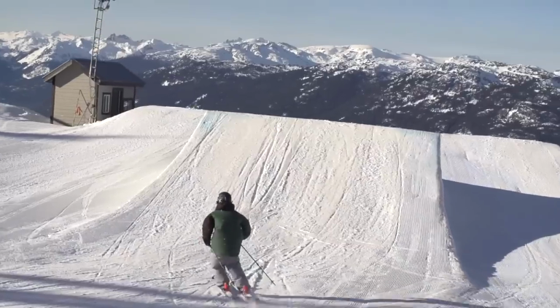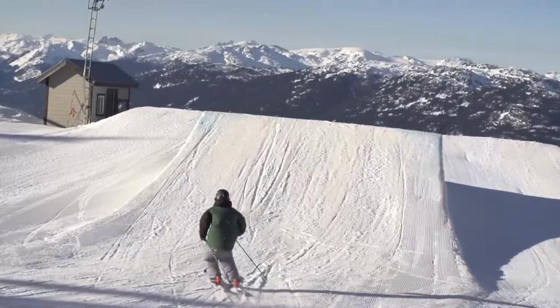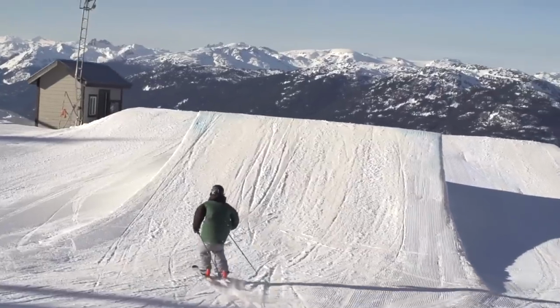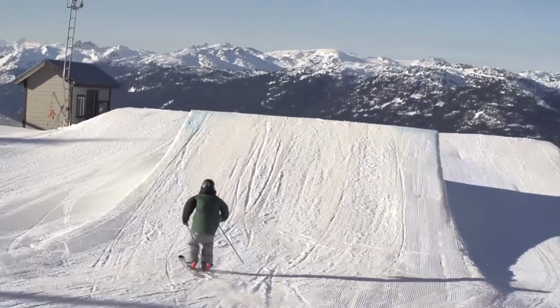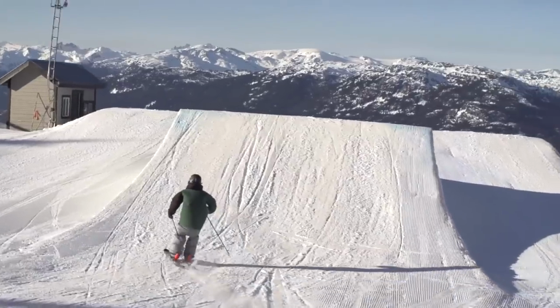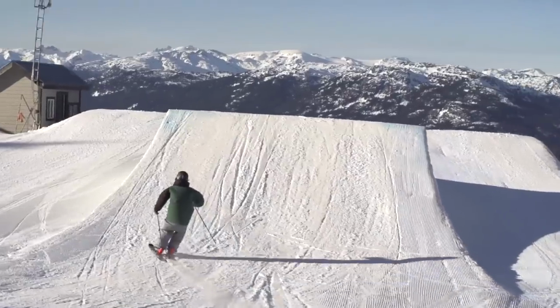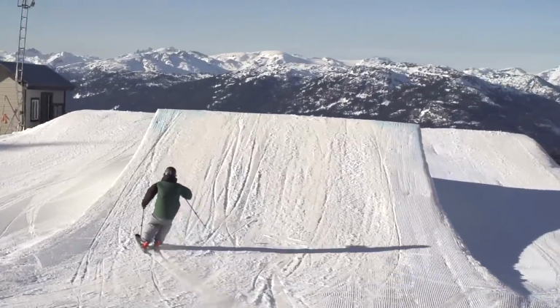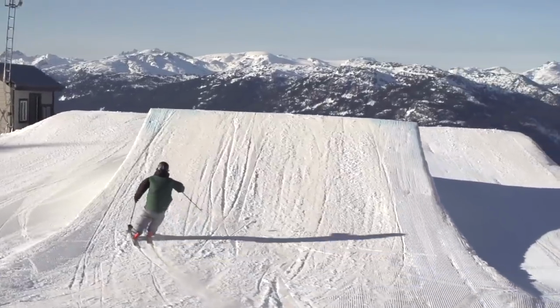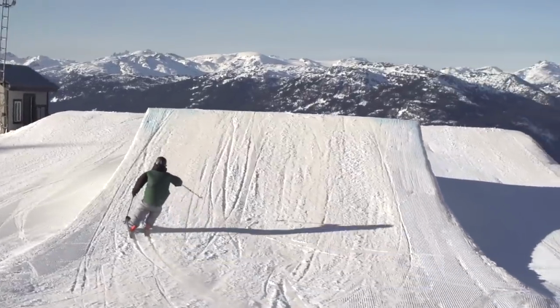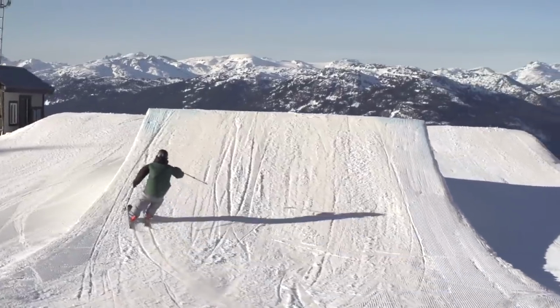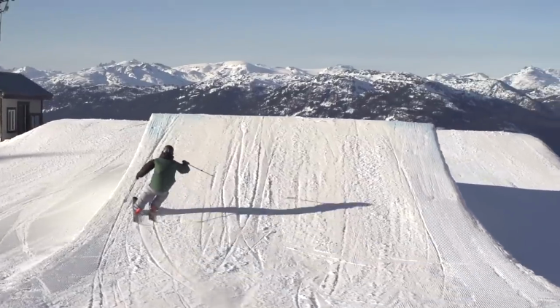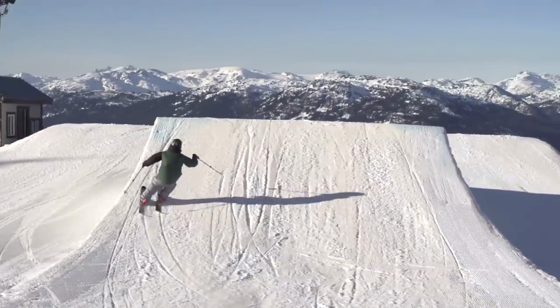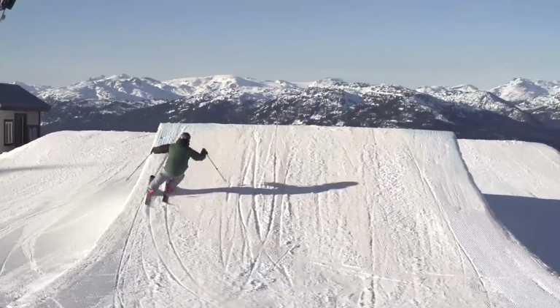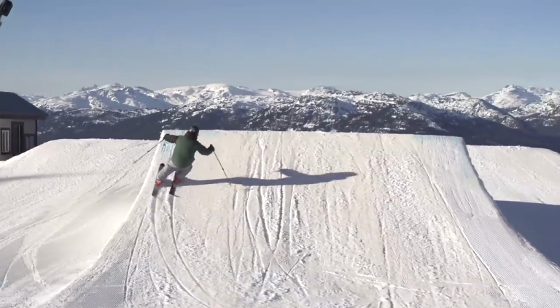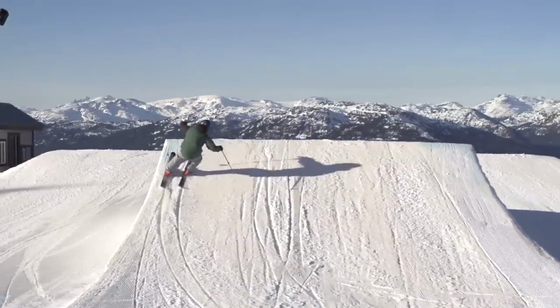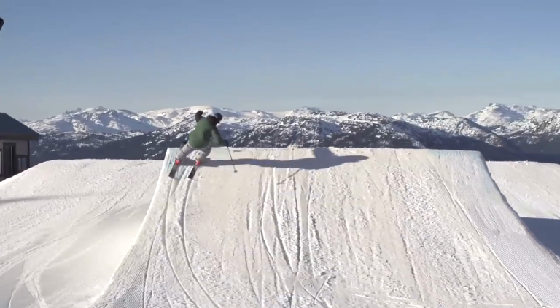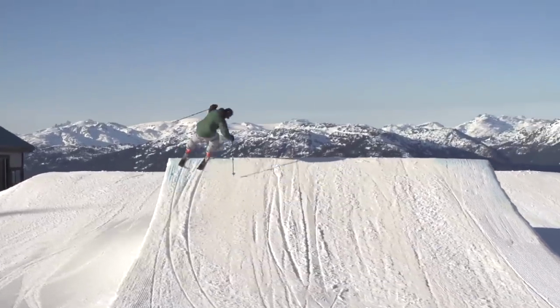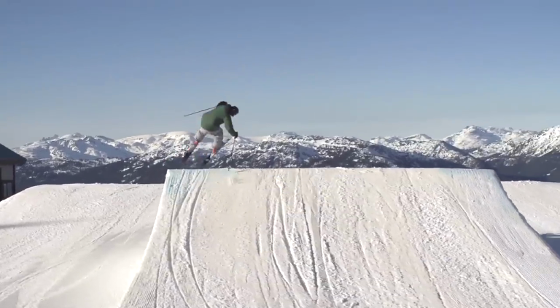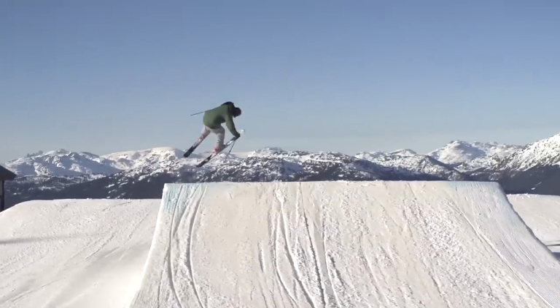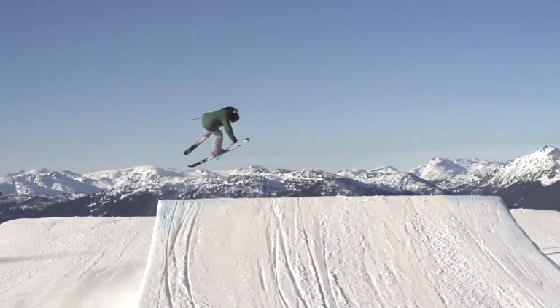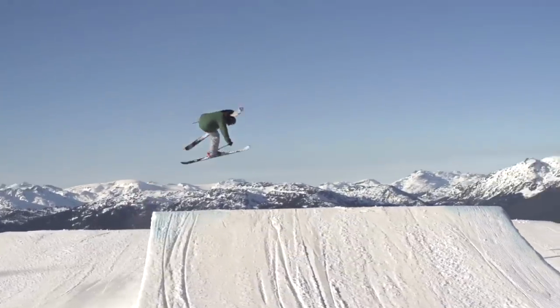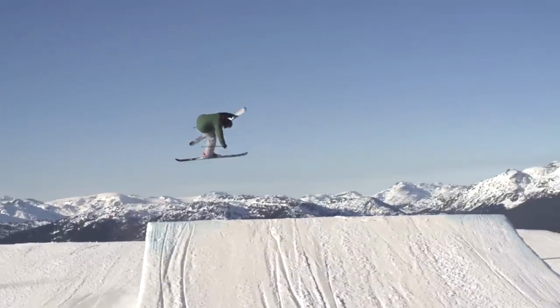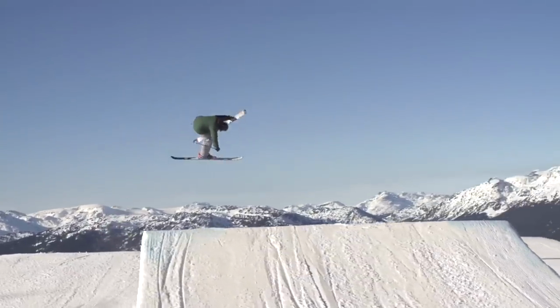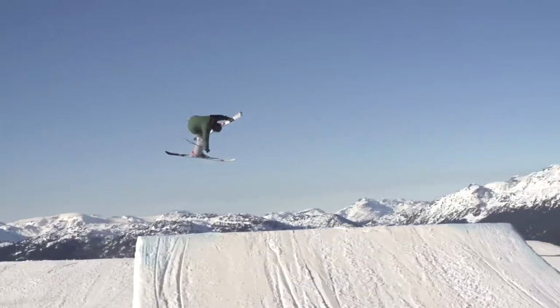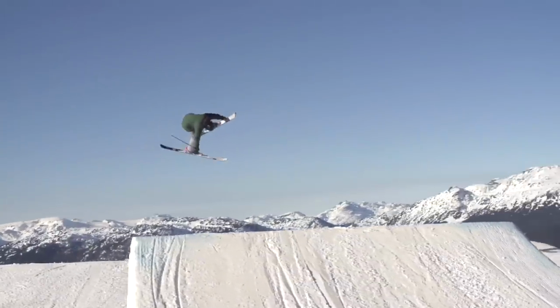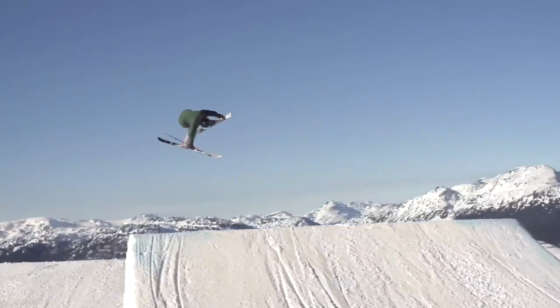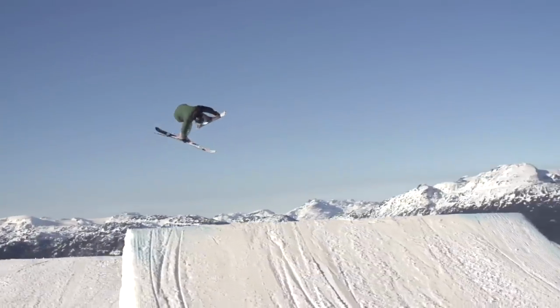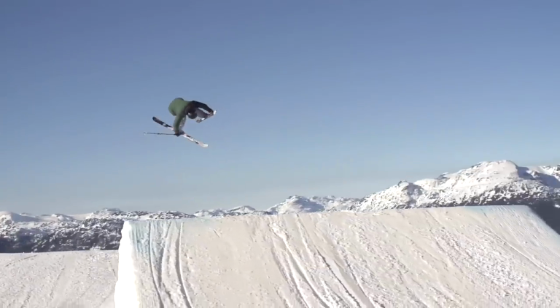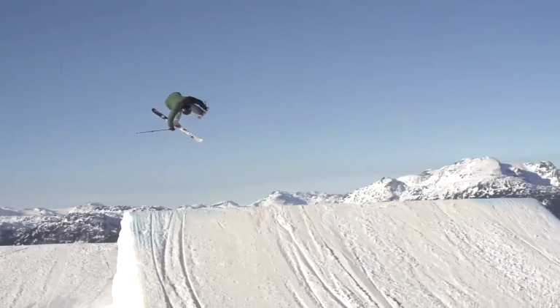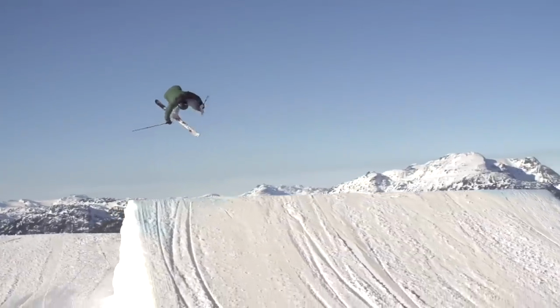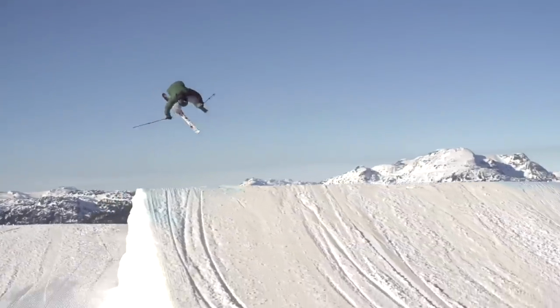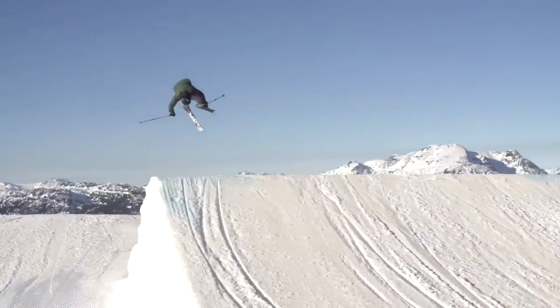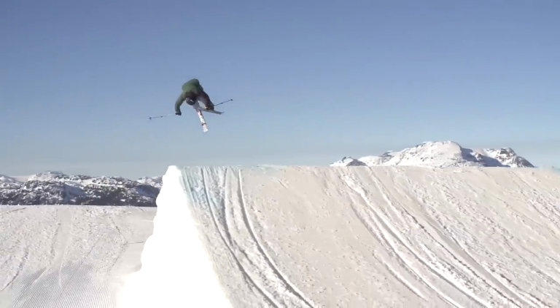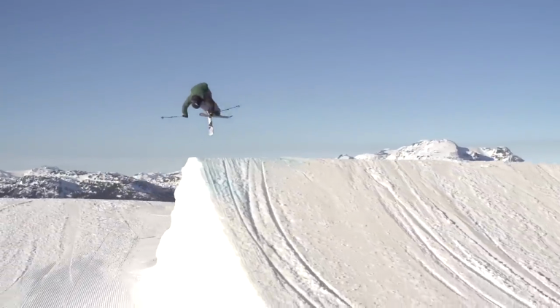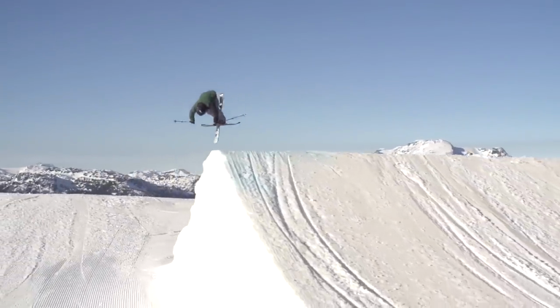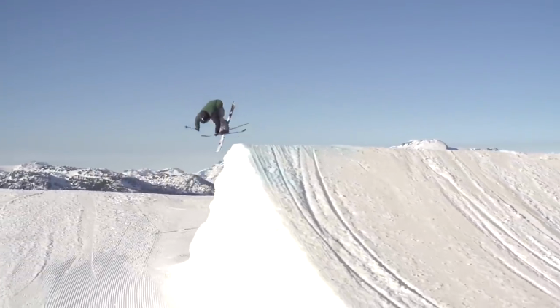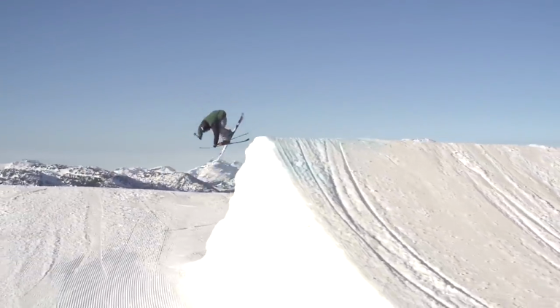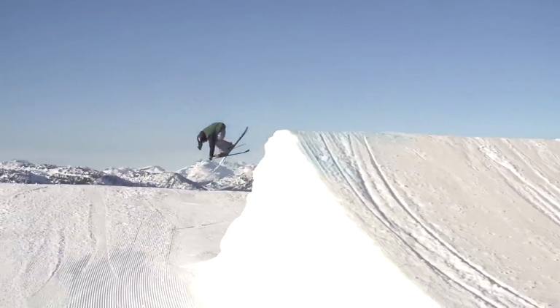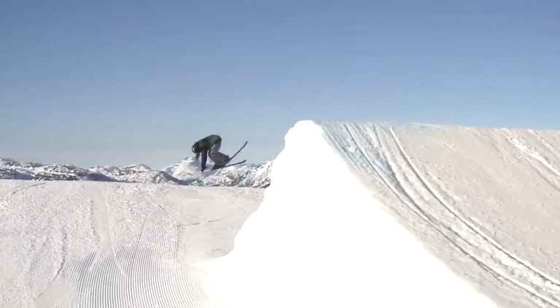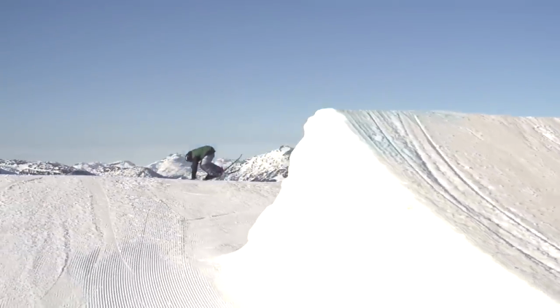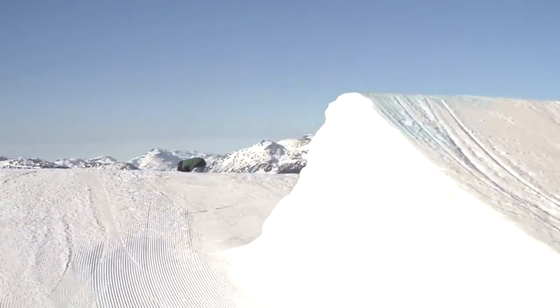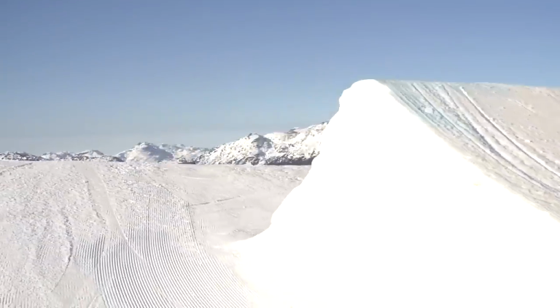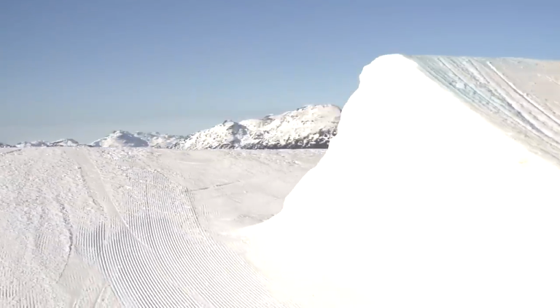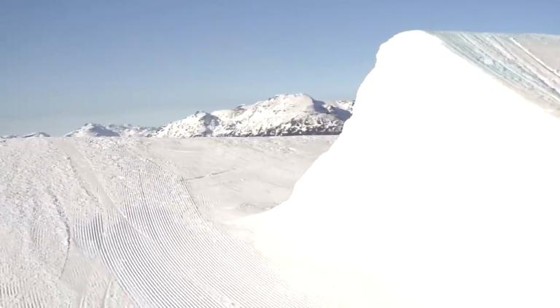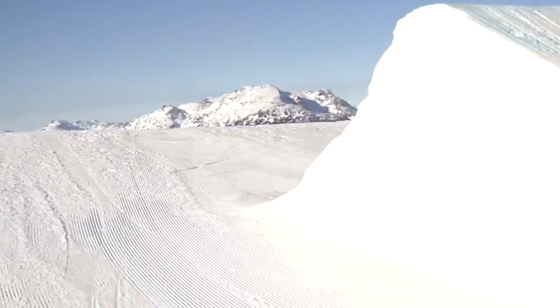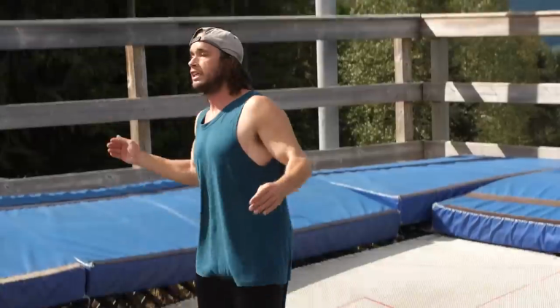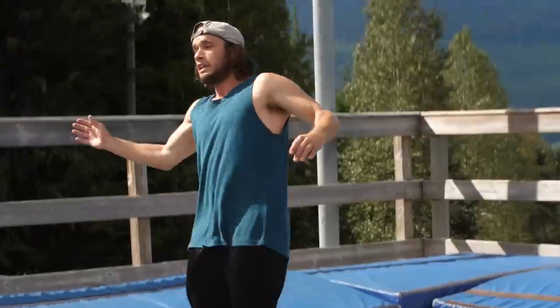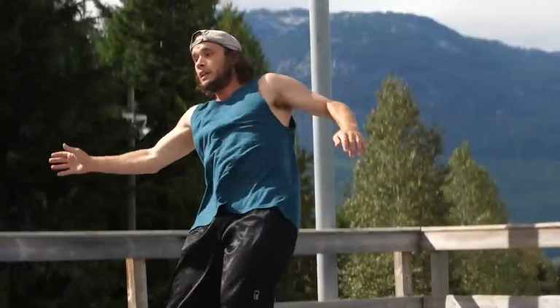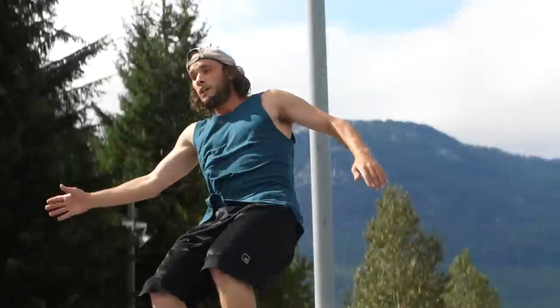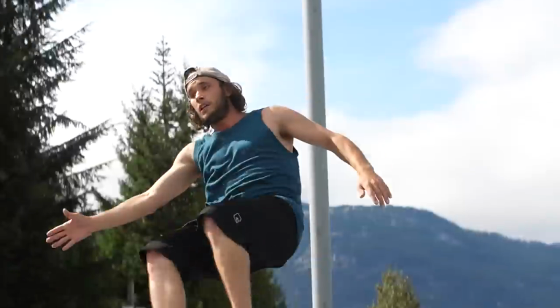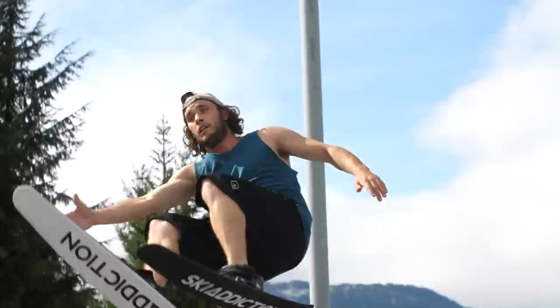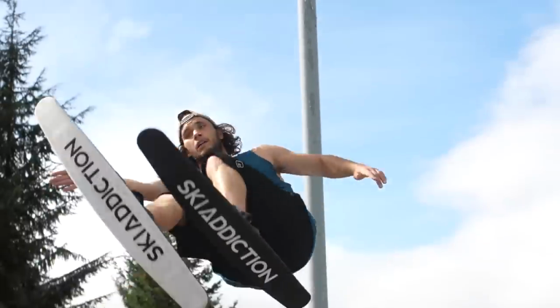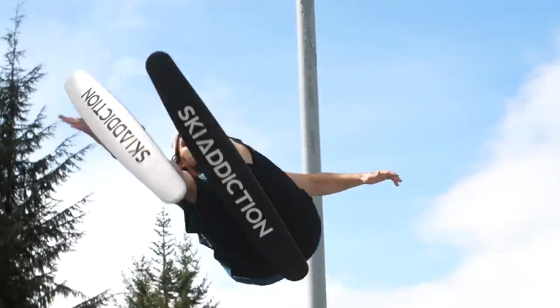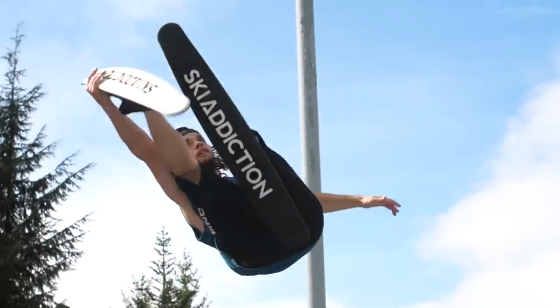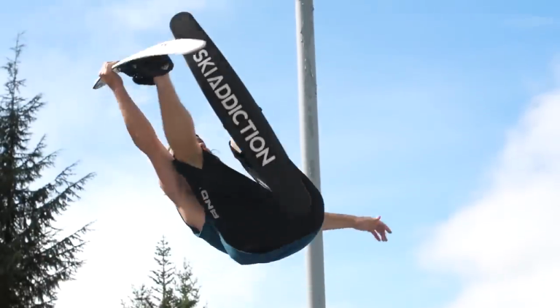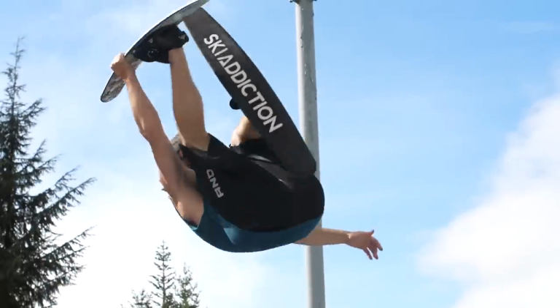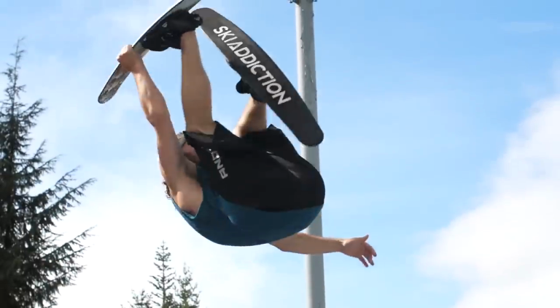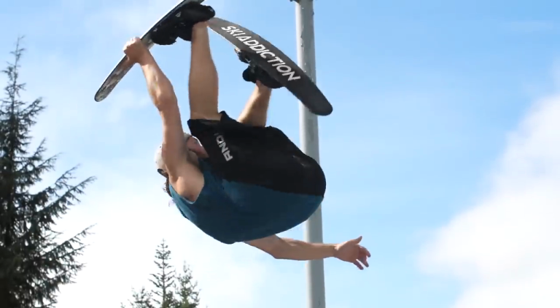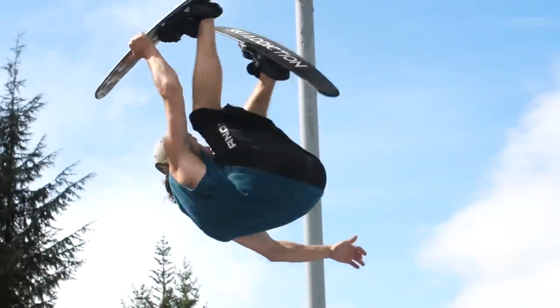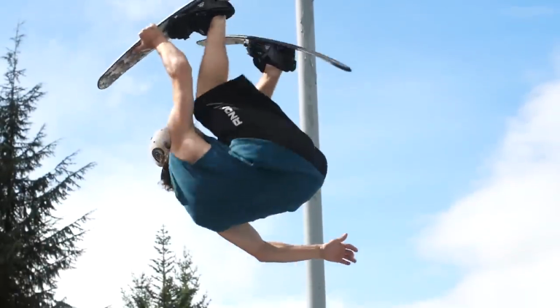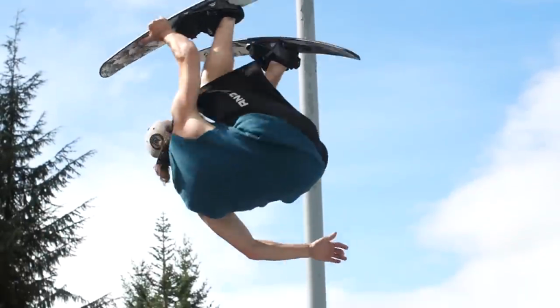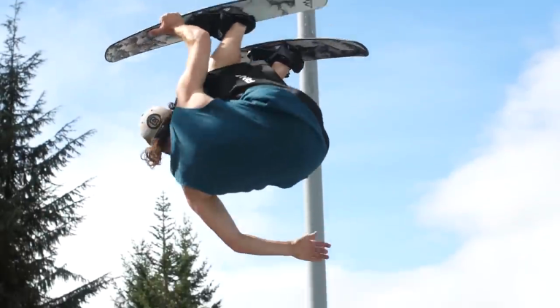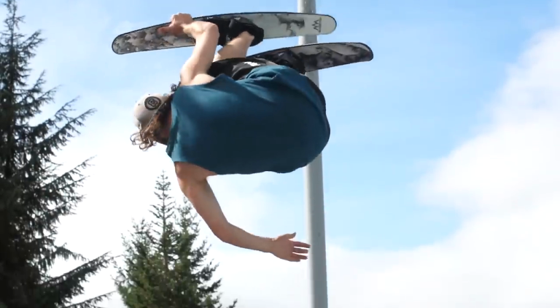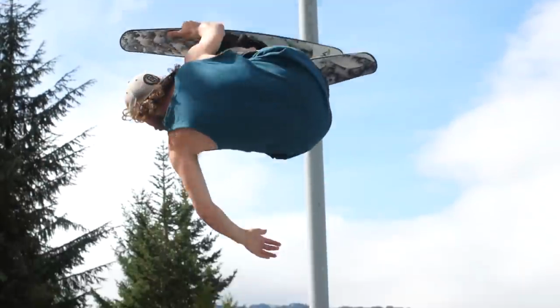A carving takeoff is good to have because there can be some edge roll depending on how you do it. Before just chucking away on snow, give it a go on trampoline first.